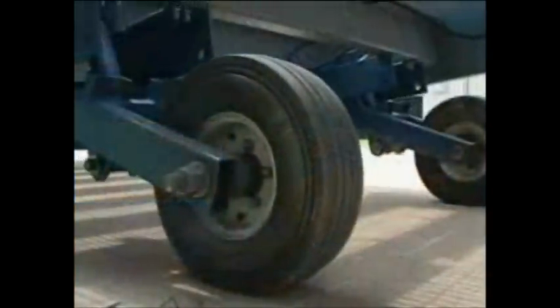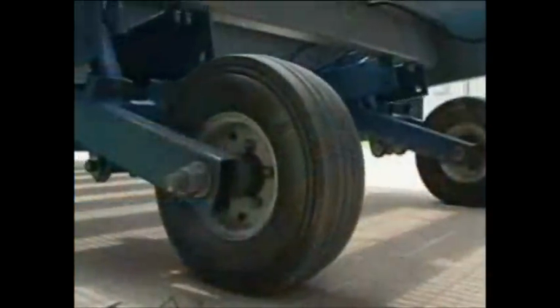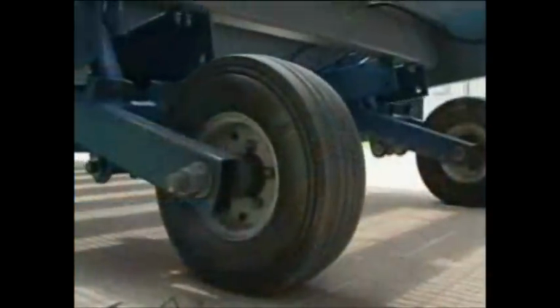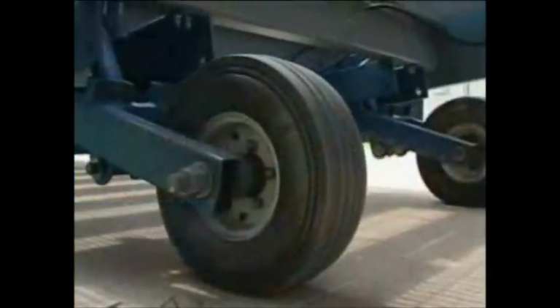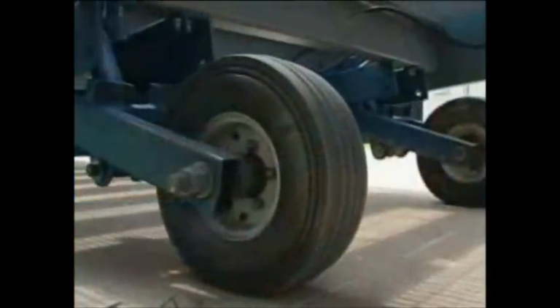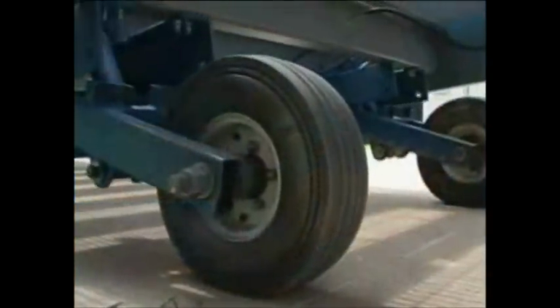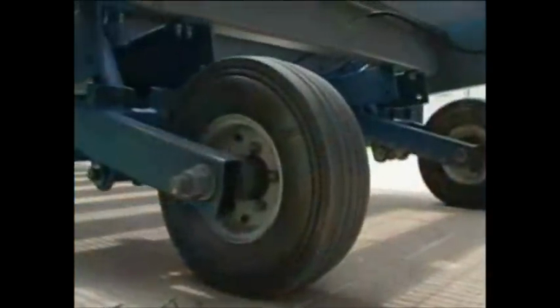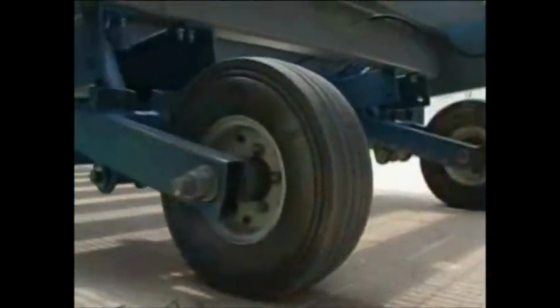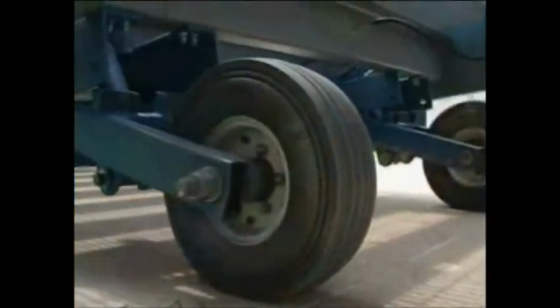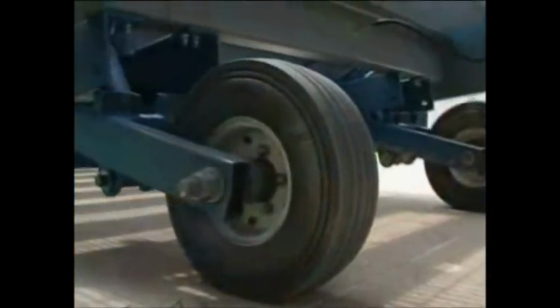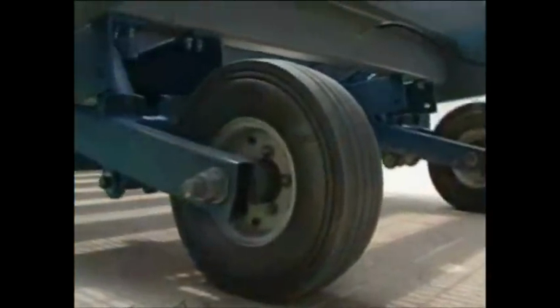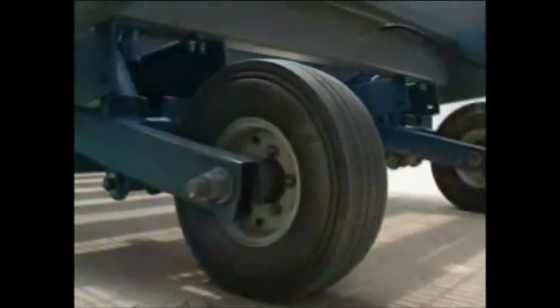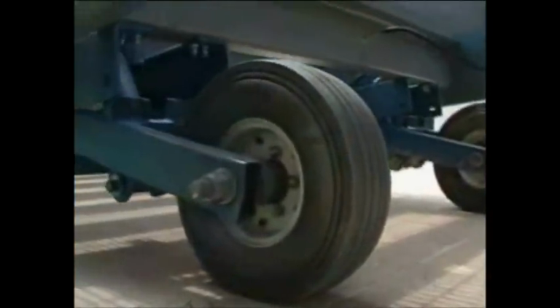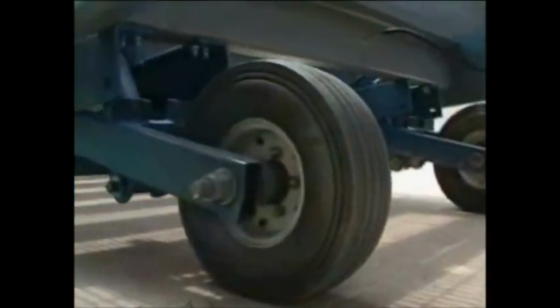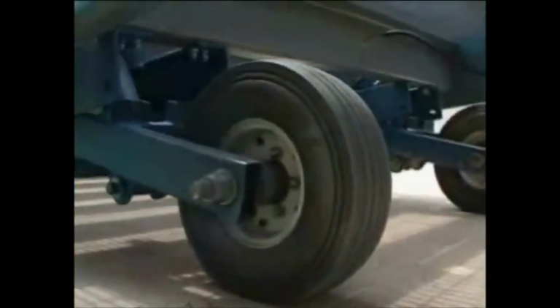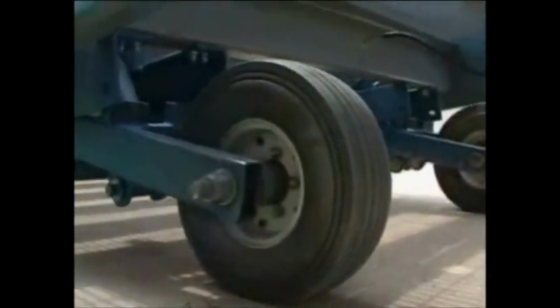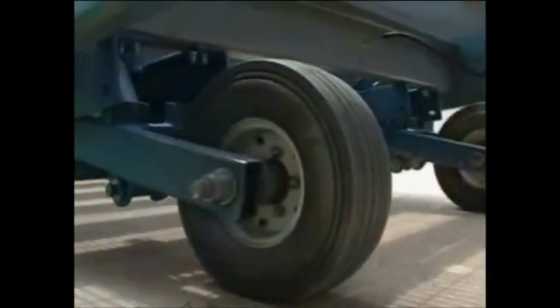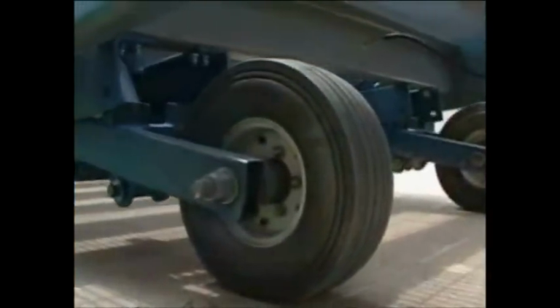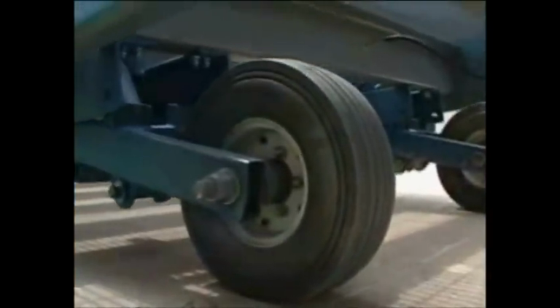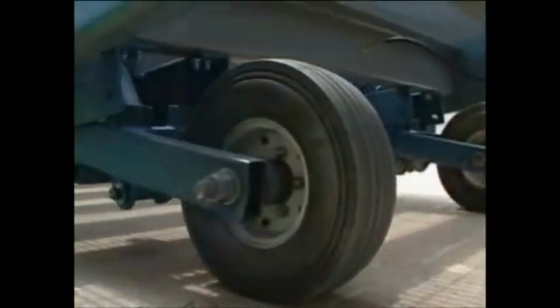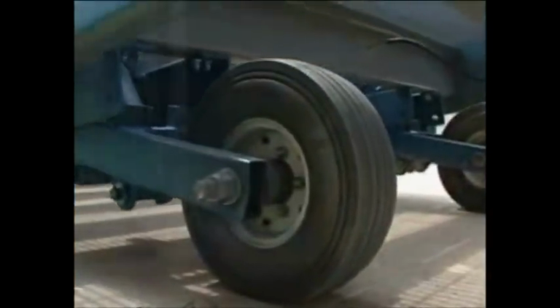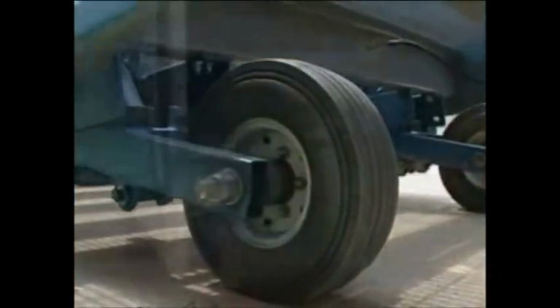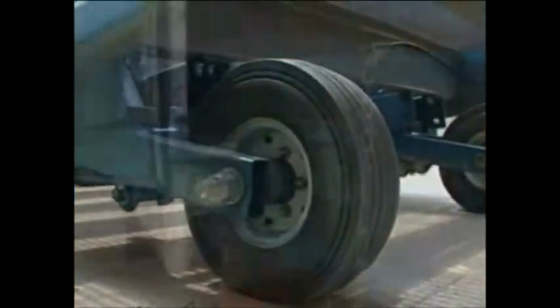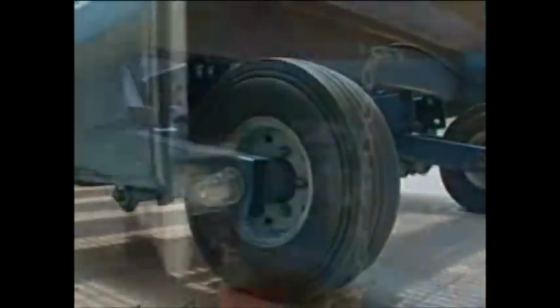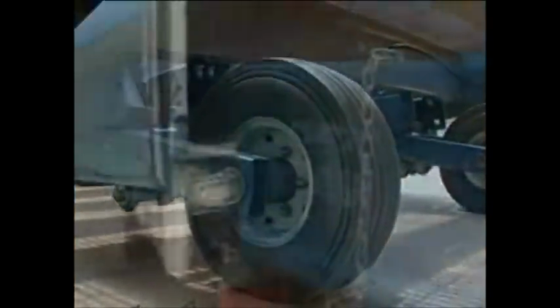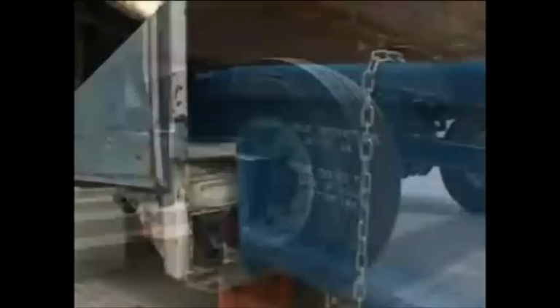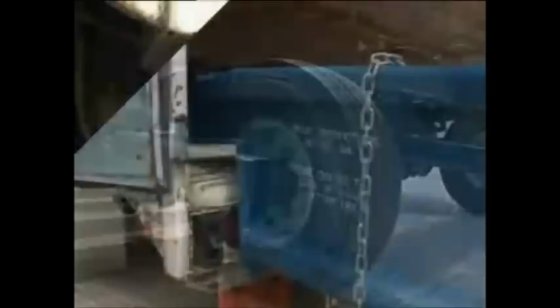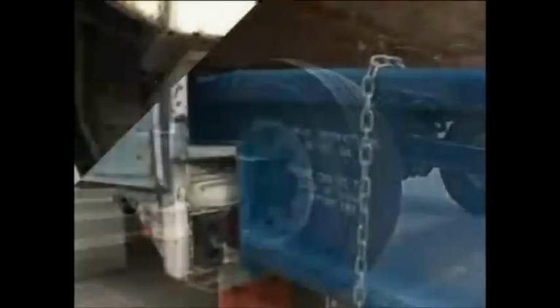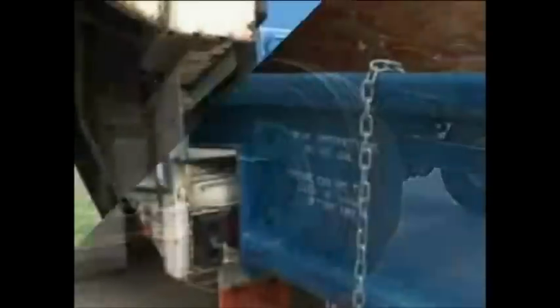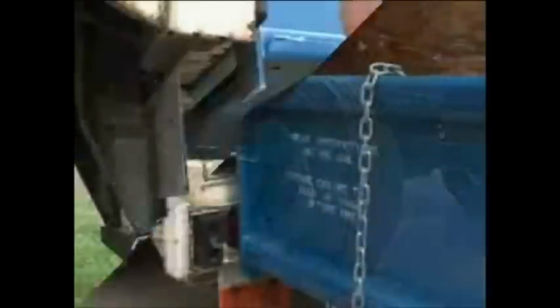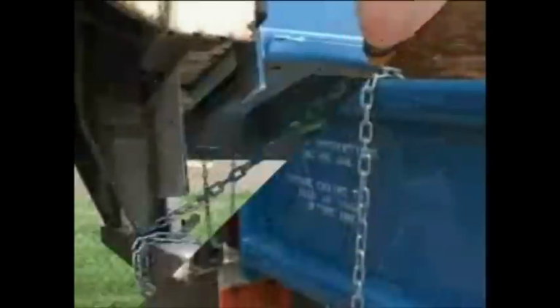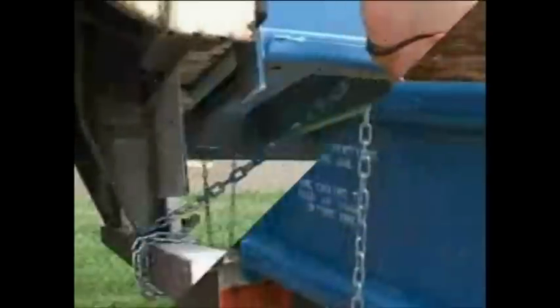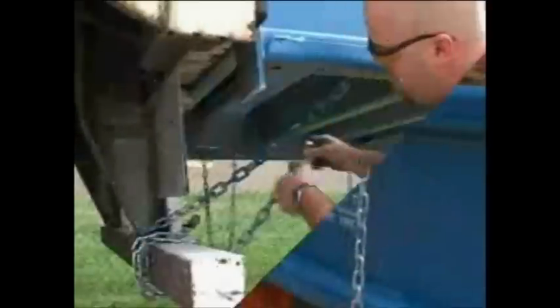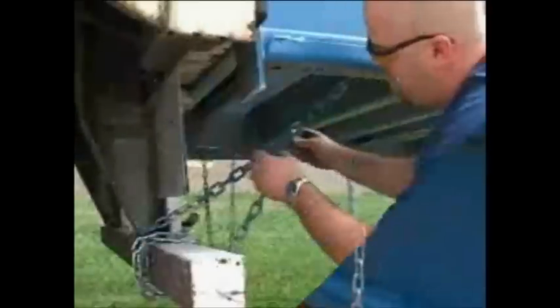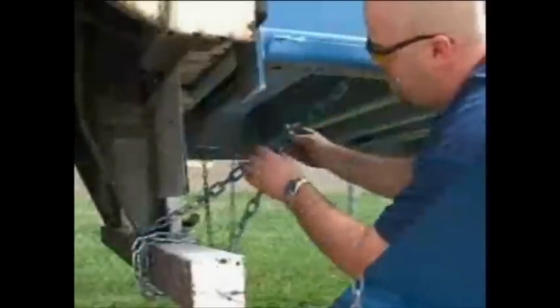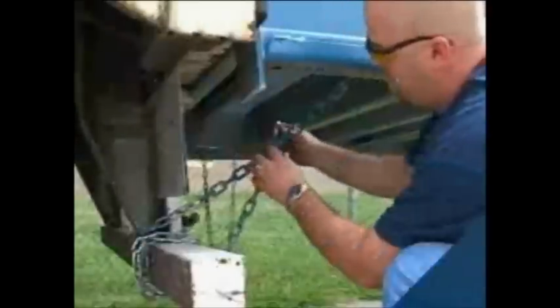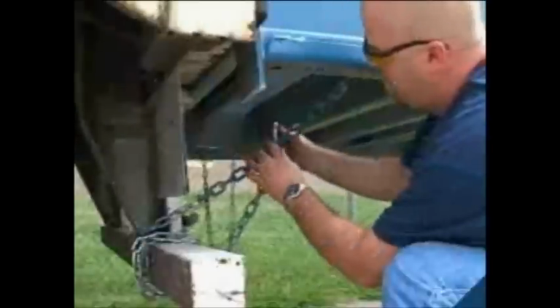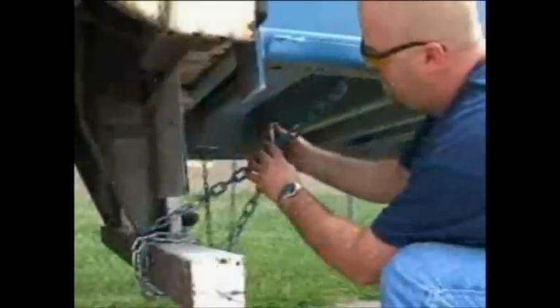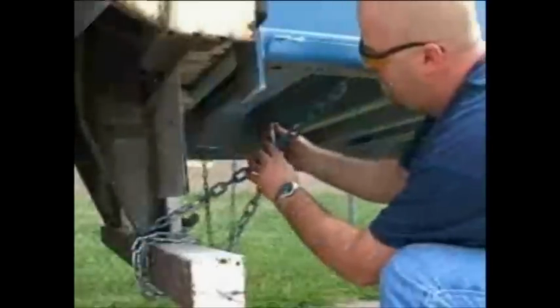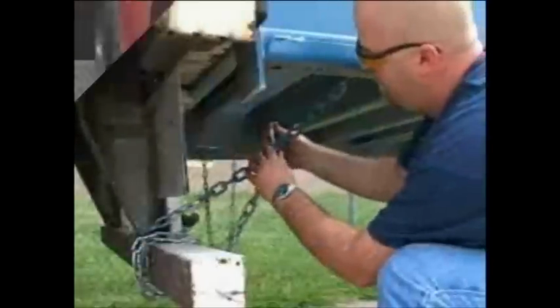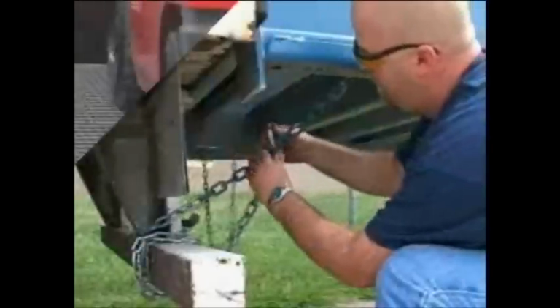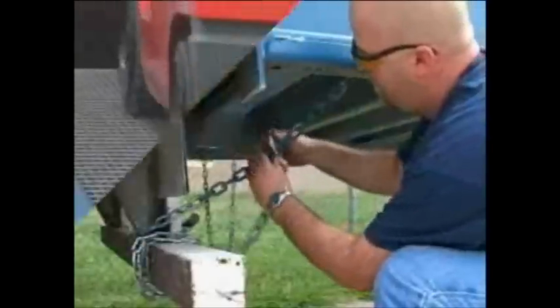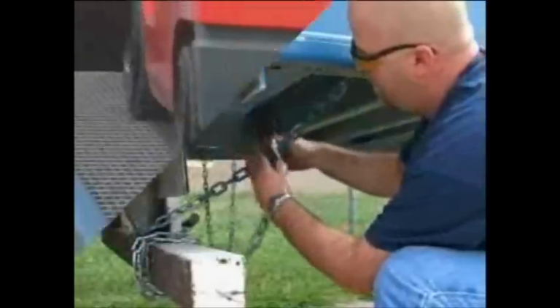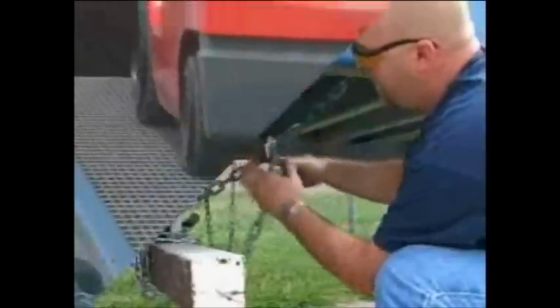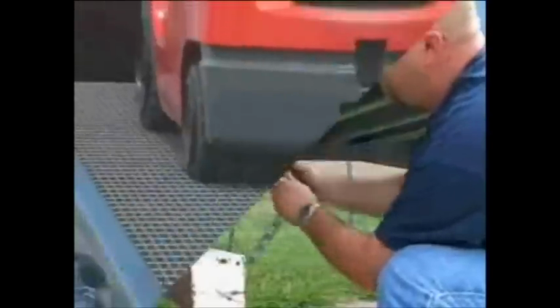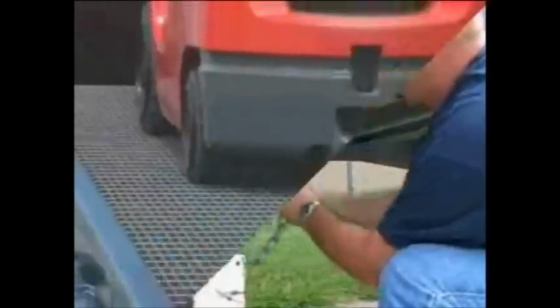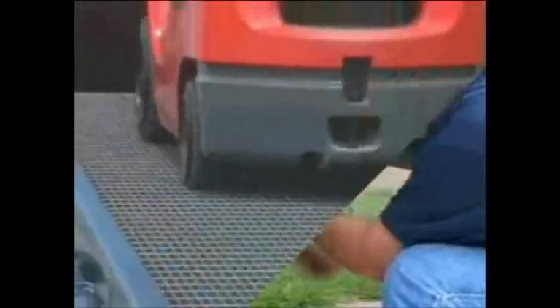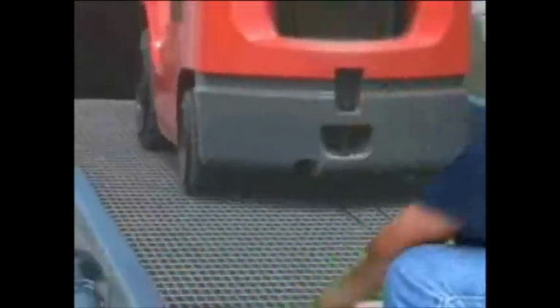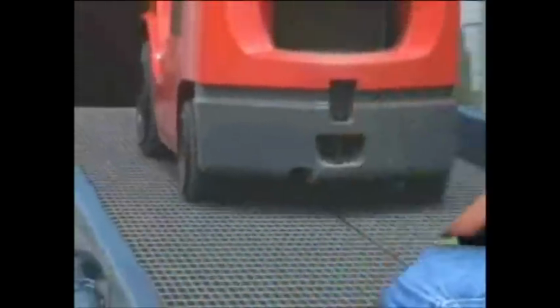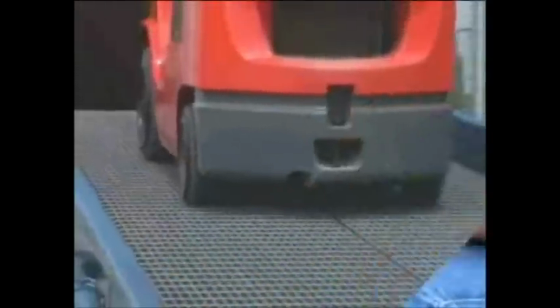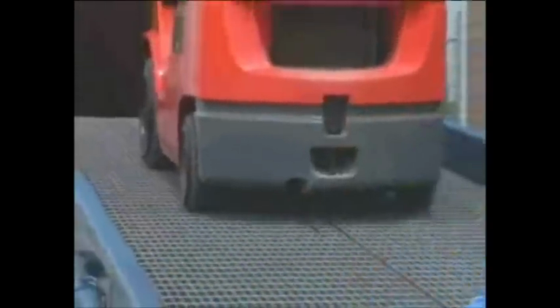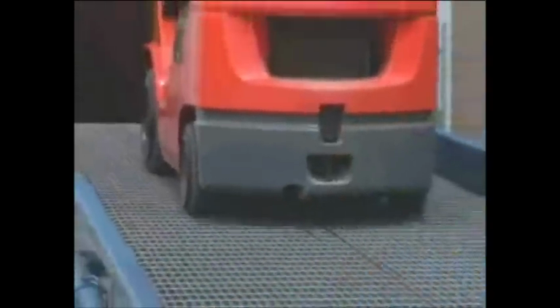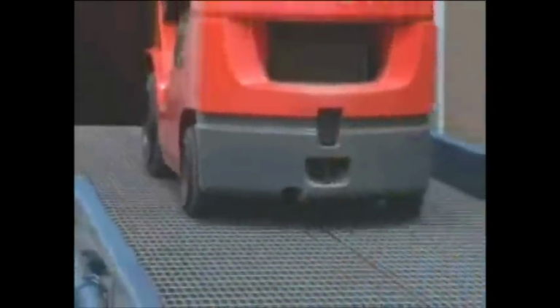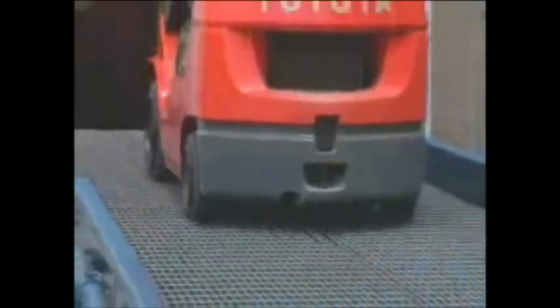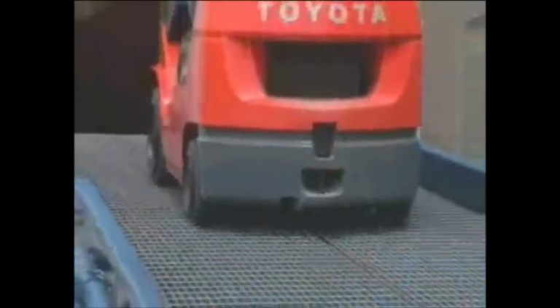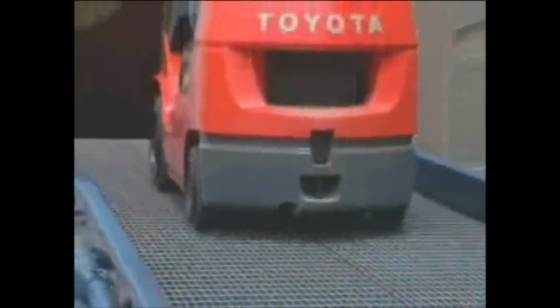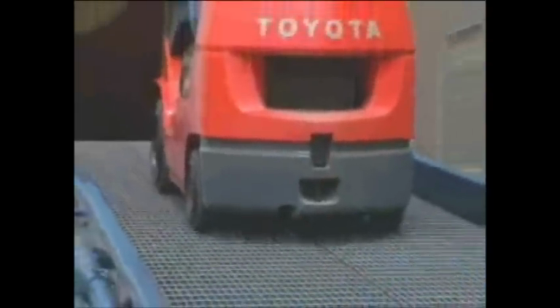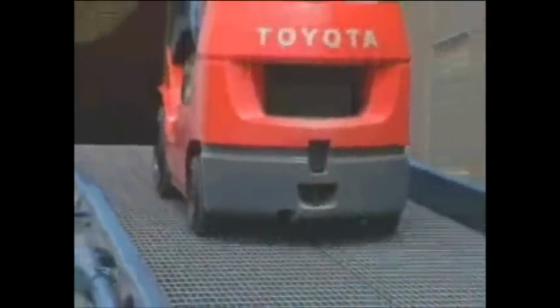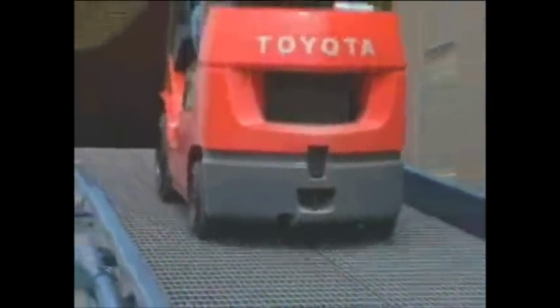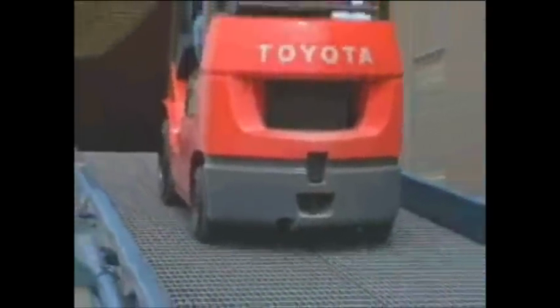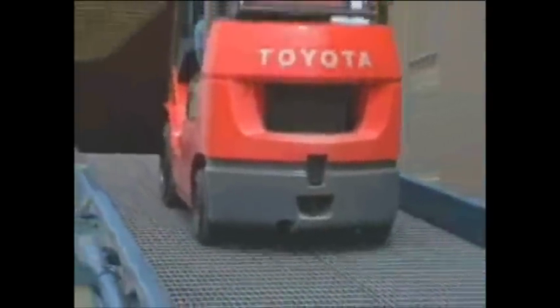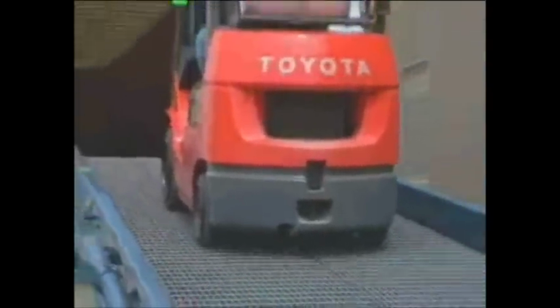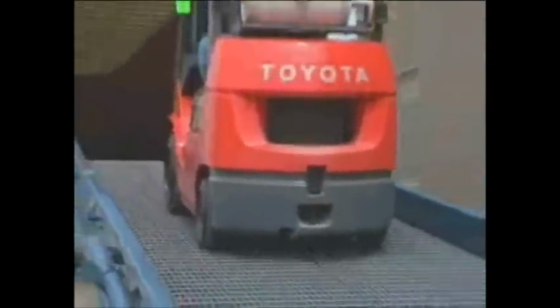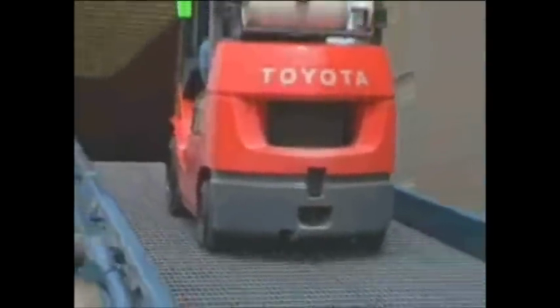Safety chains come attached to the yard ramp. Simply secure the chains to the ICC bar on the trailer and you are ready to go.